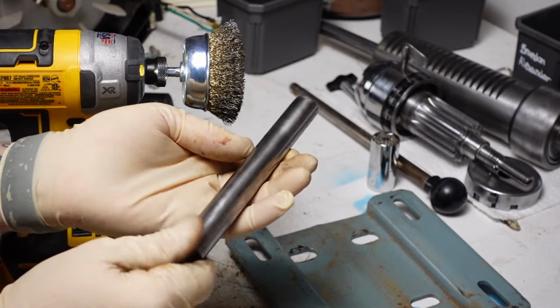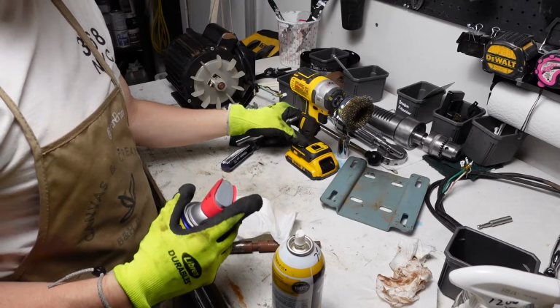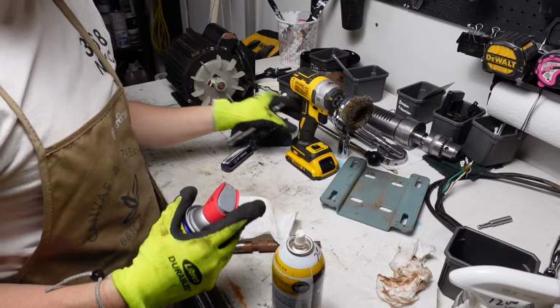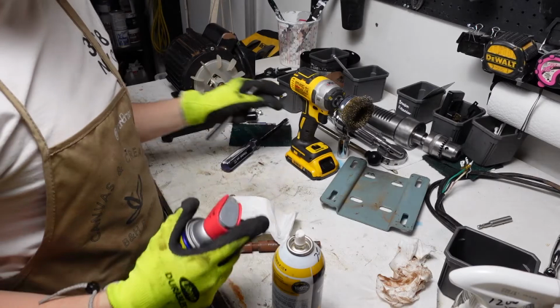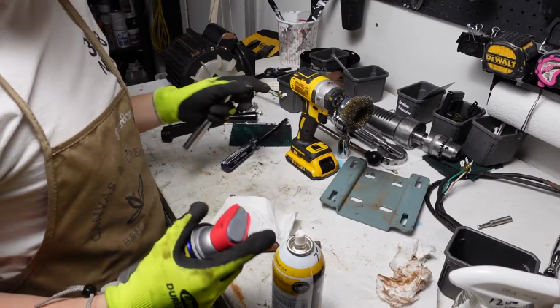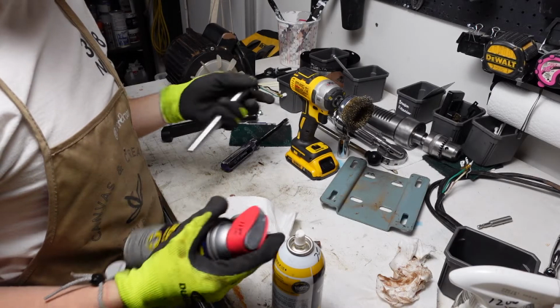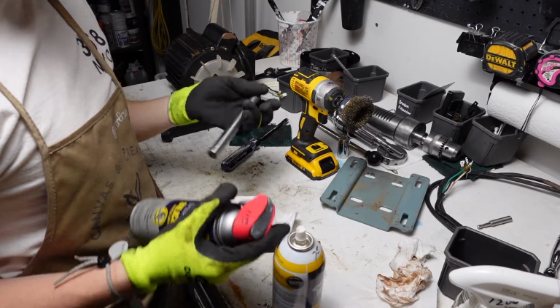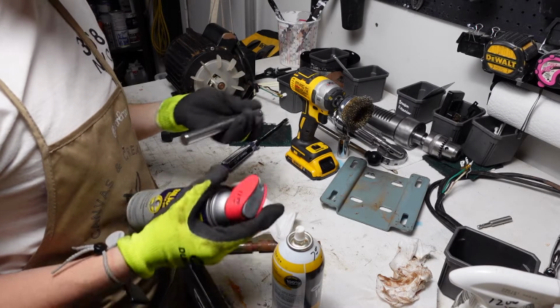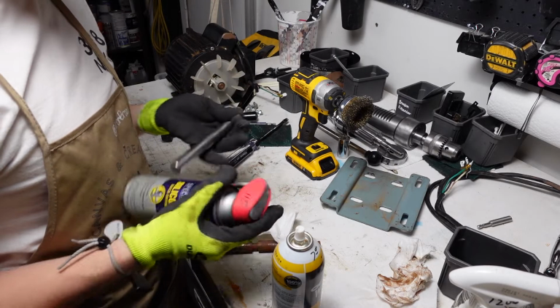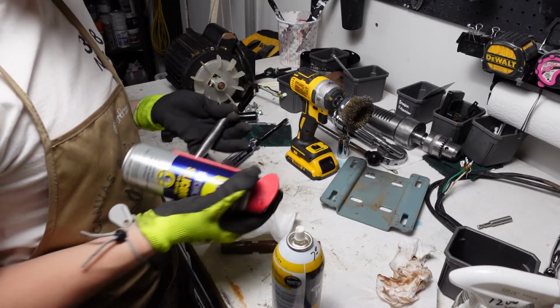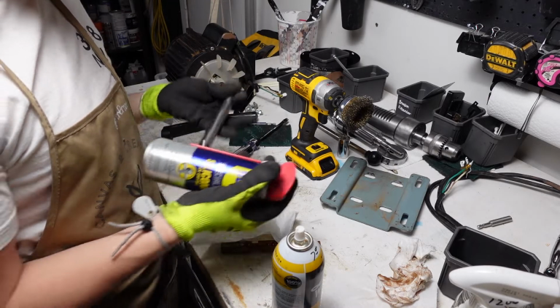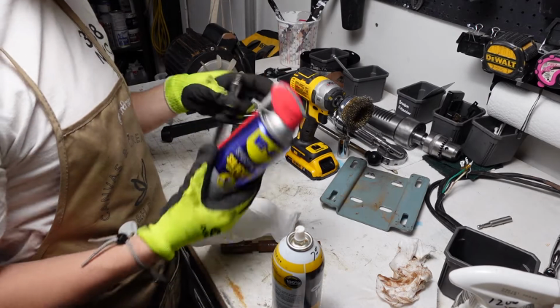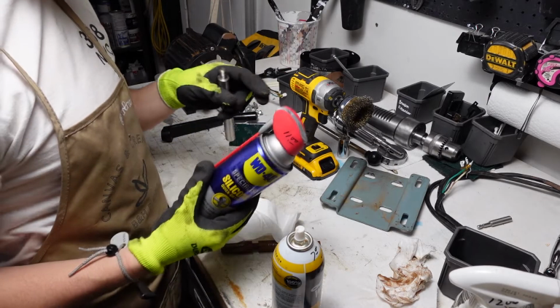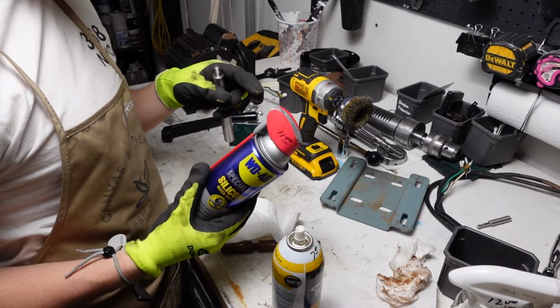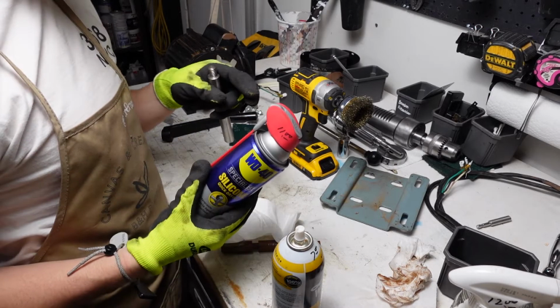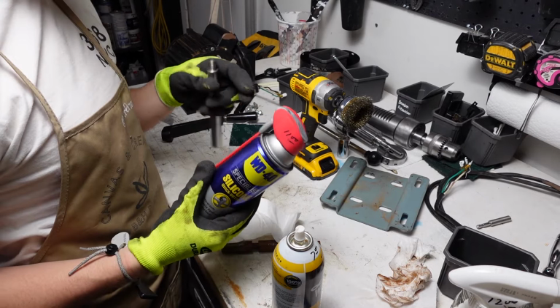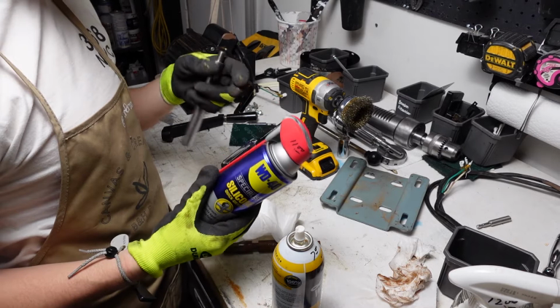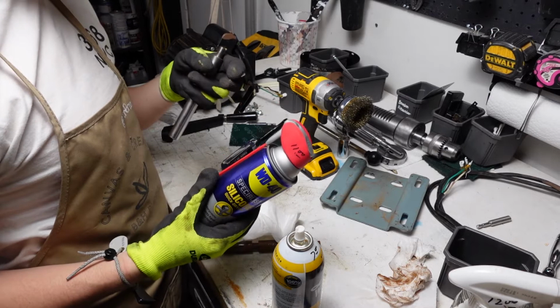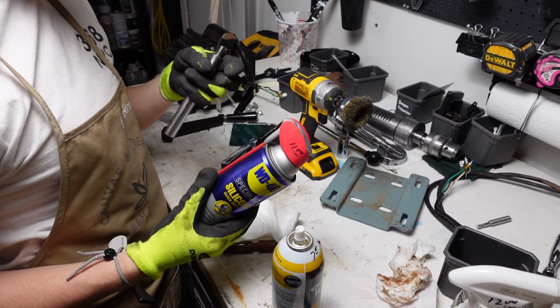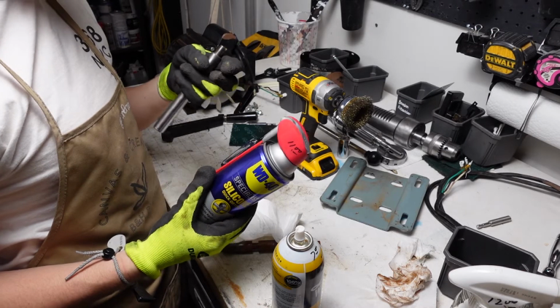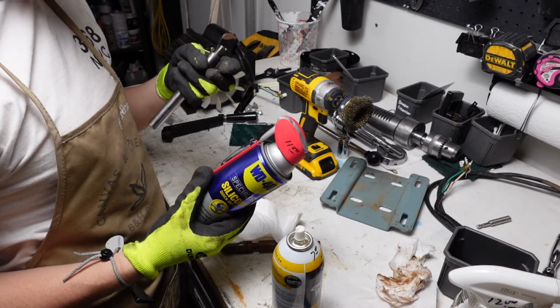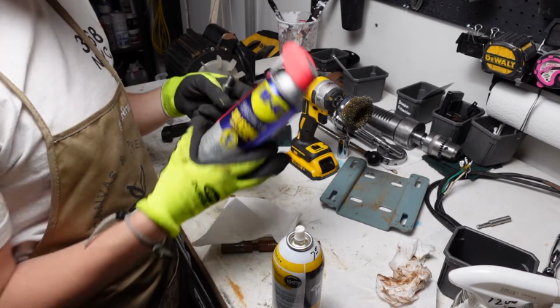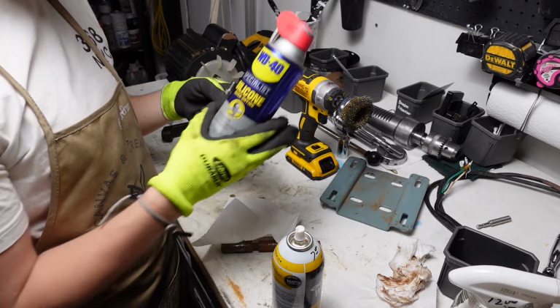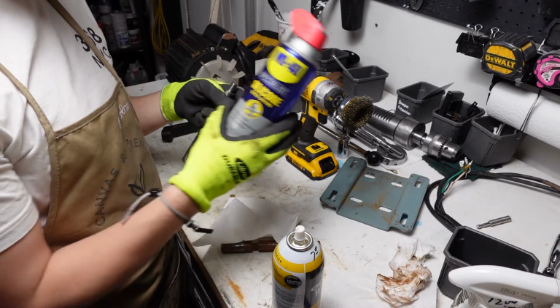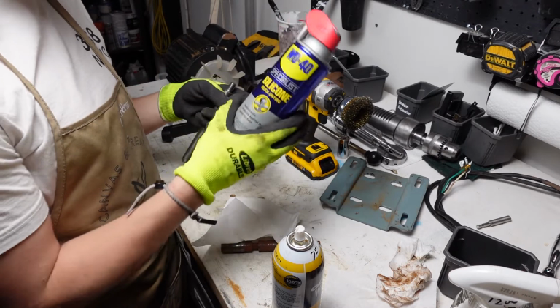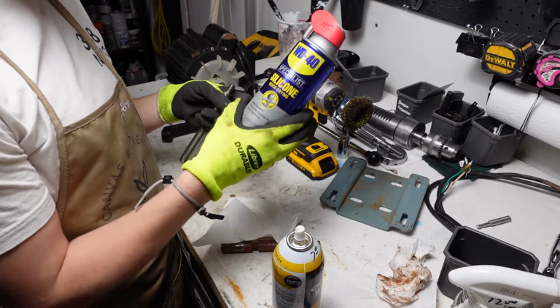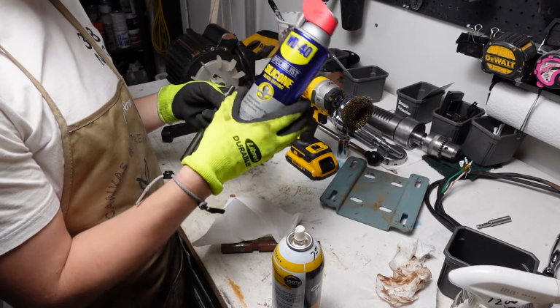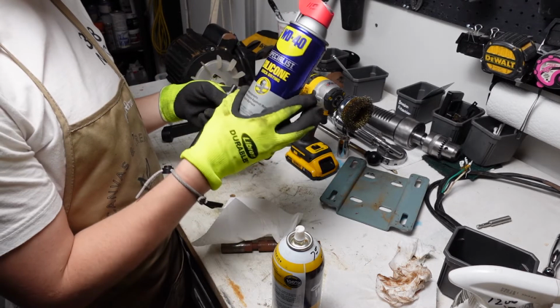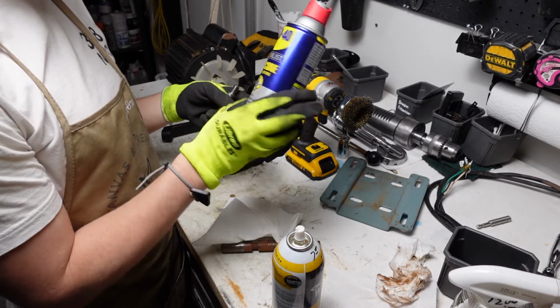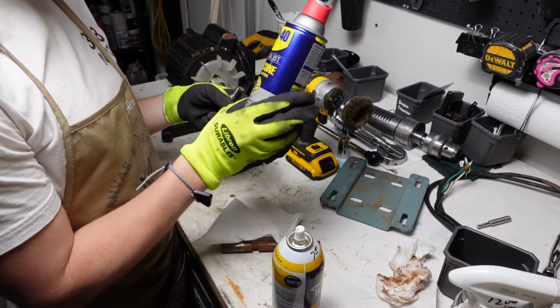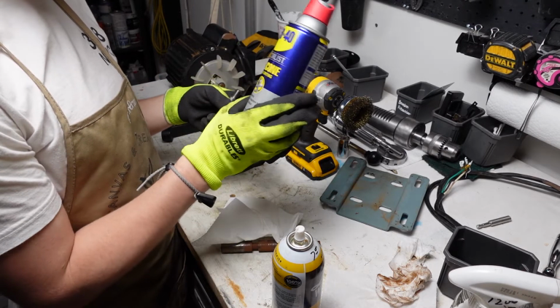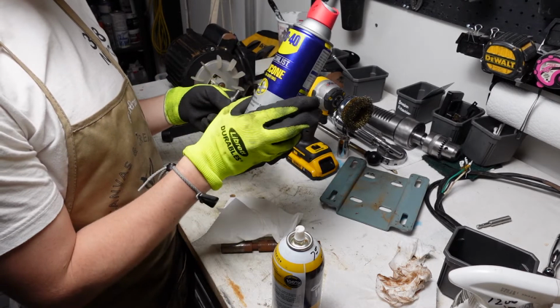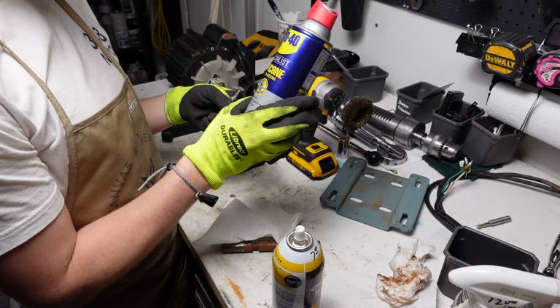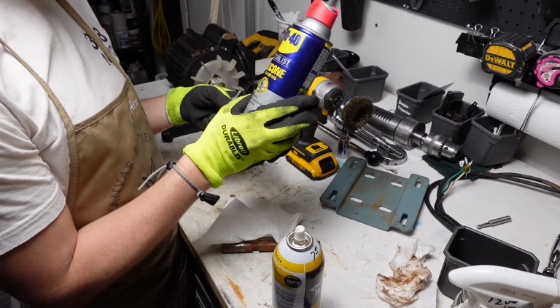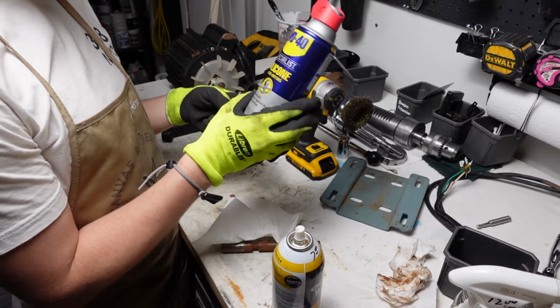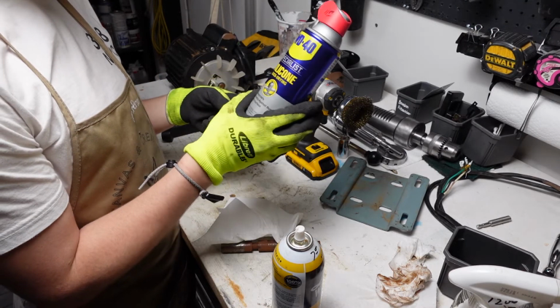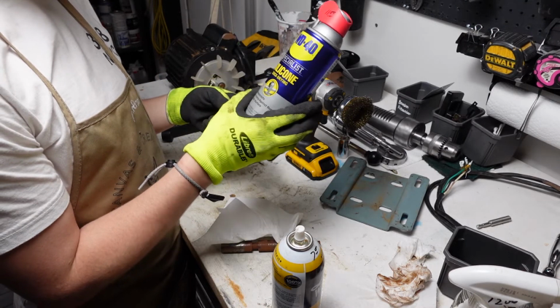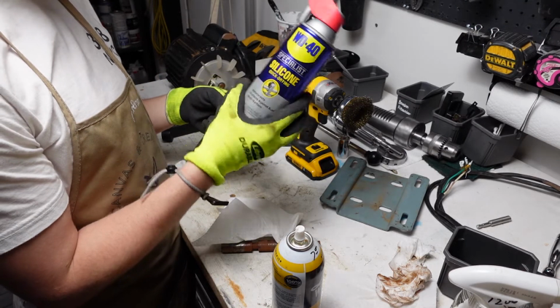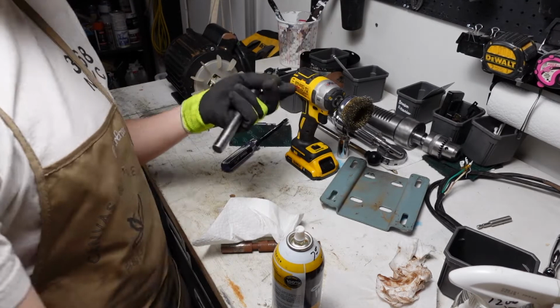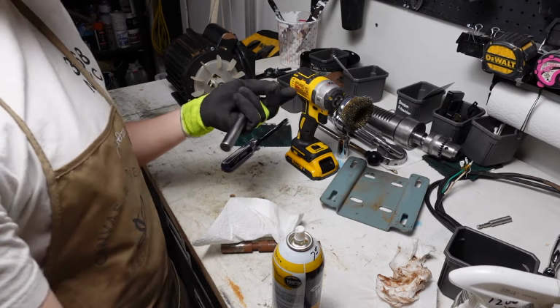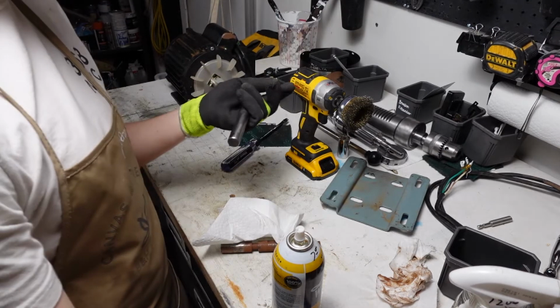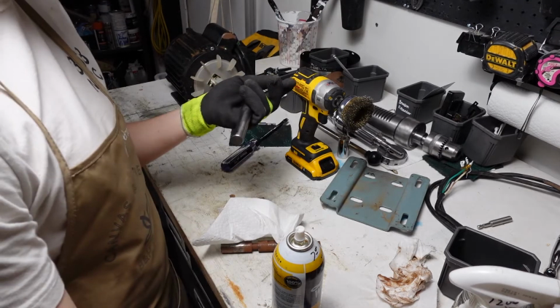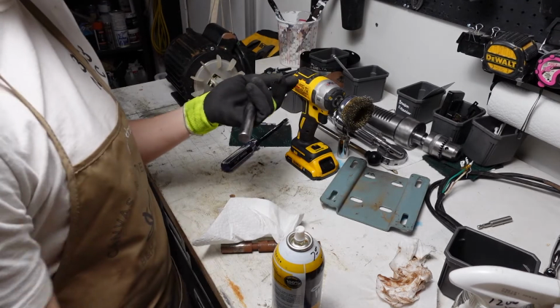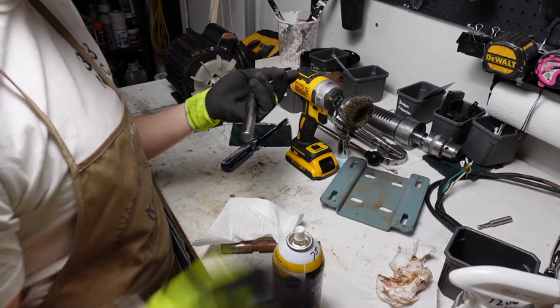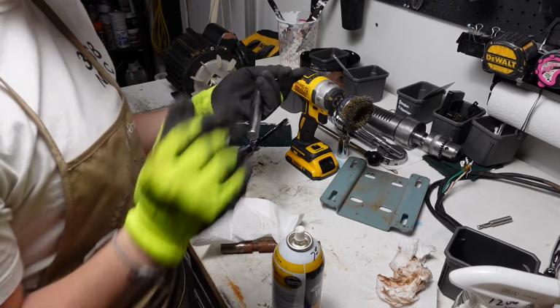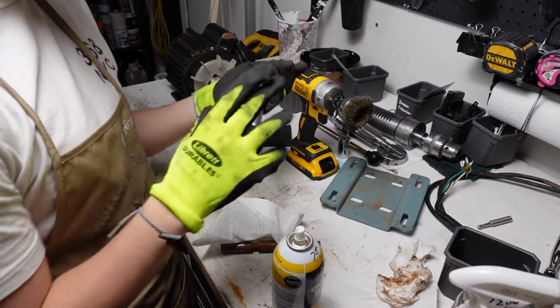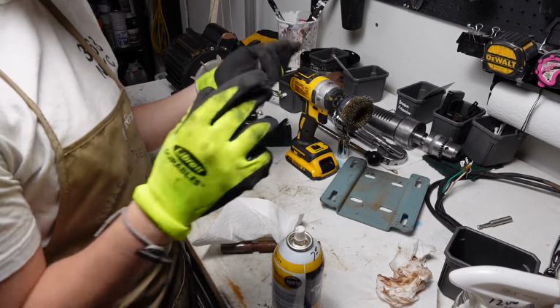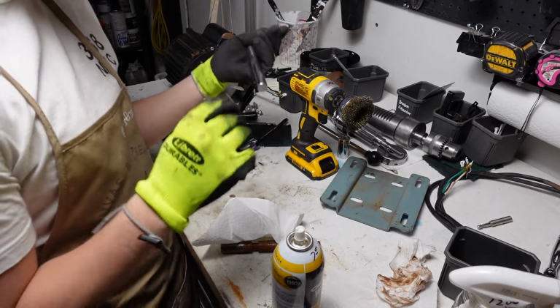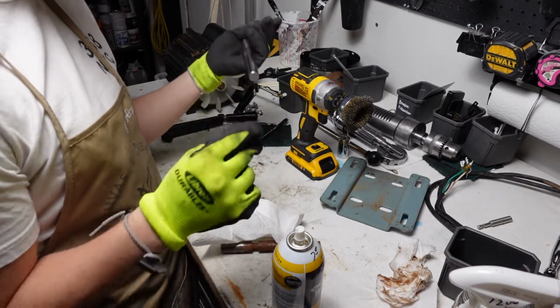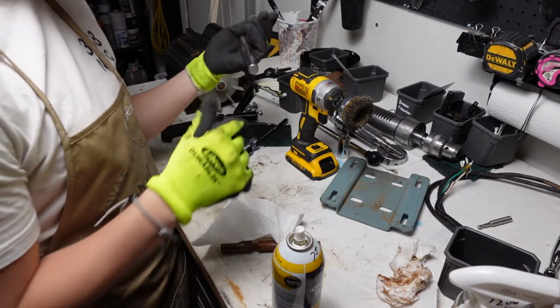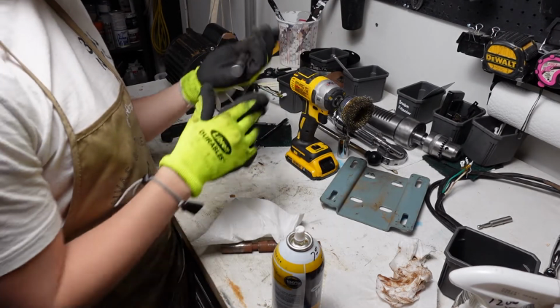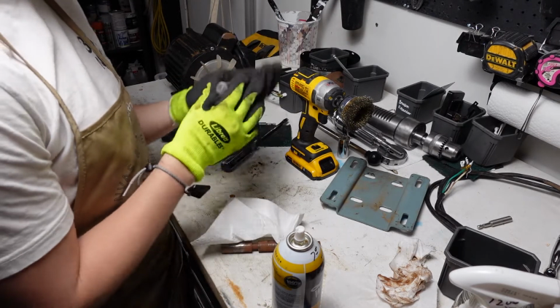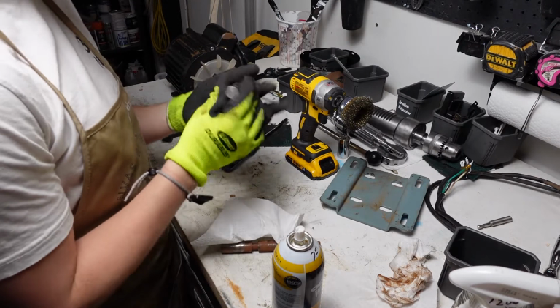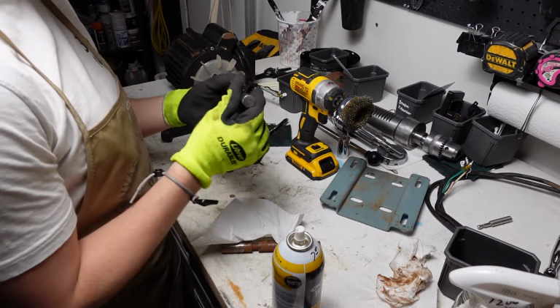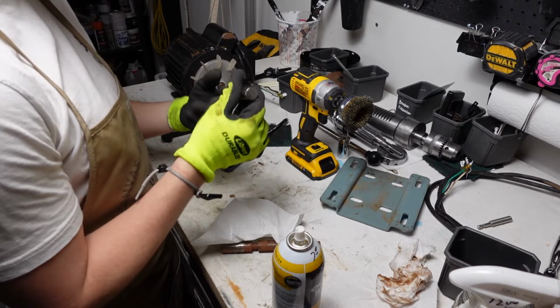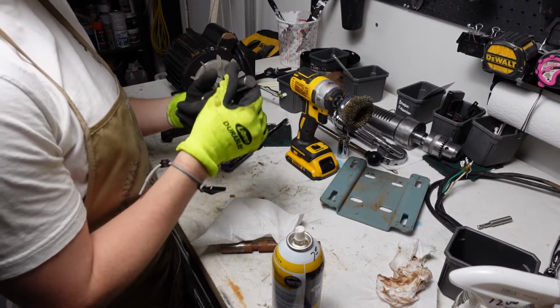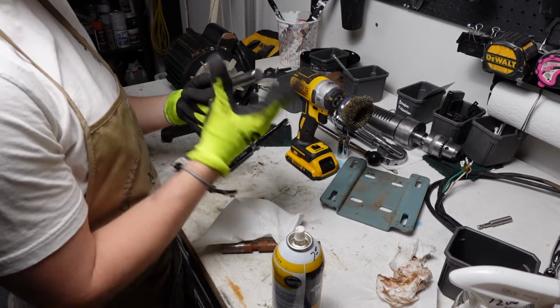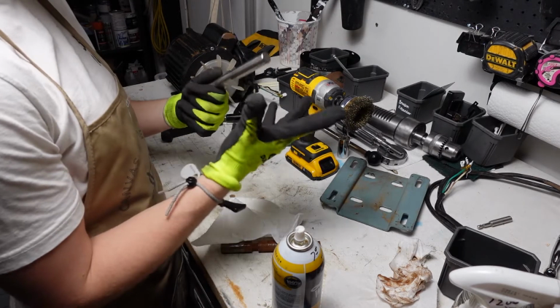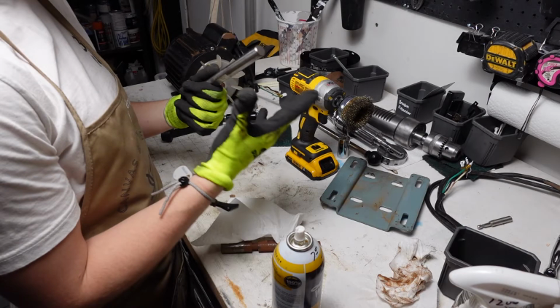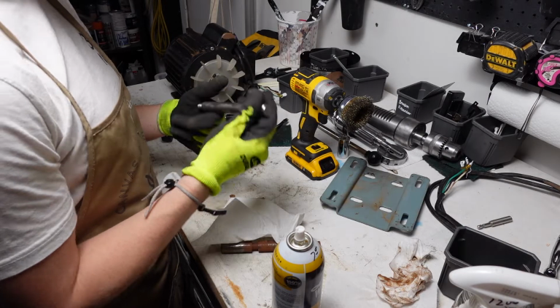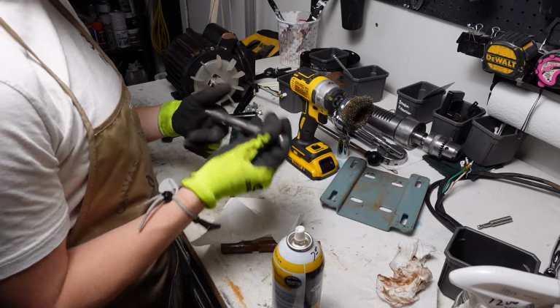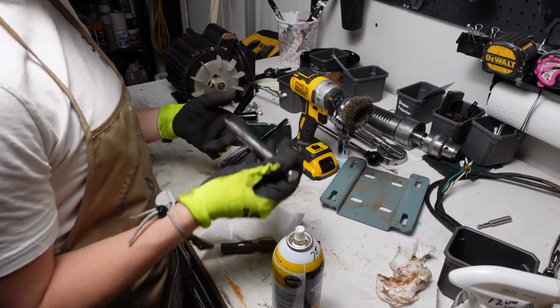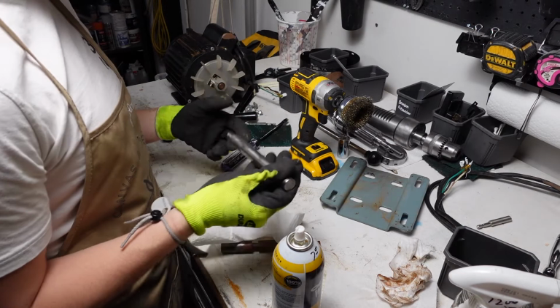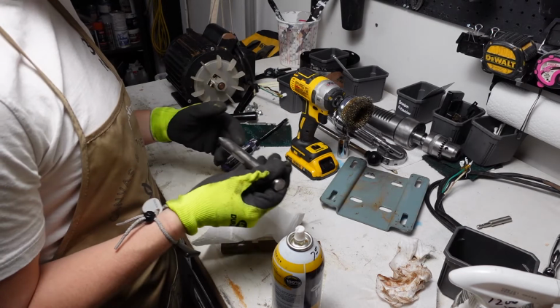Now to kind of prevent the rust in the future, I'm going to spray some of this quick-drying silicone. It gives a nice silicone coating on the outside. It's really thin, but it lasts.